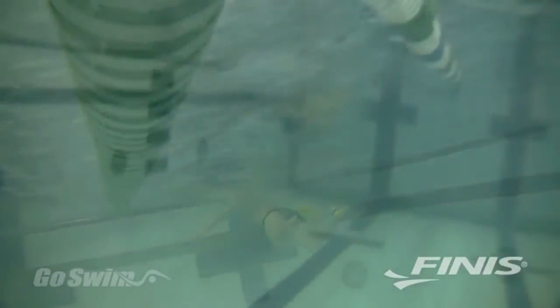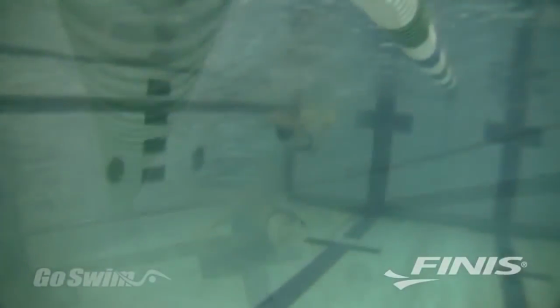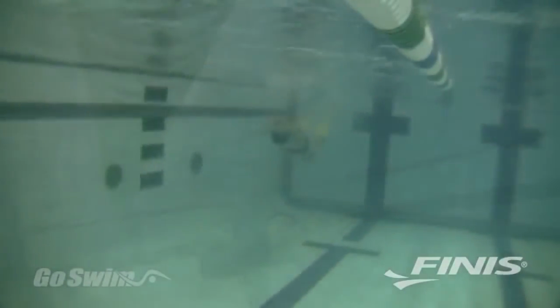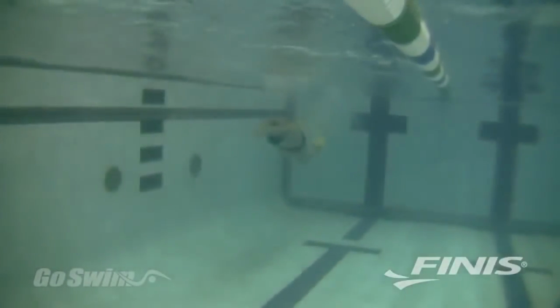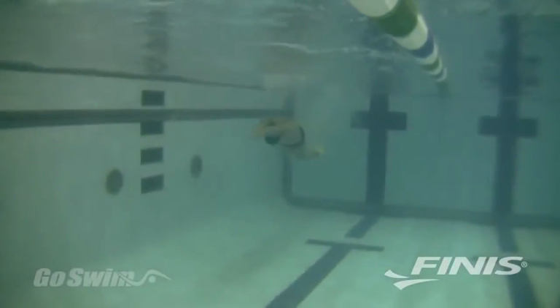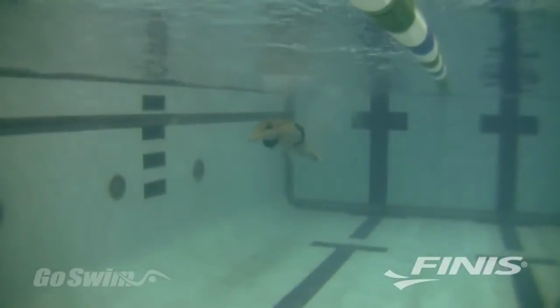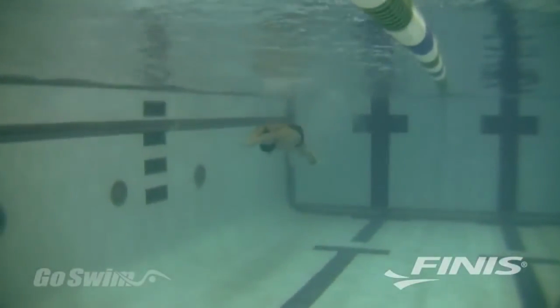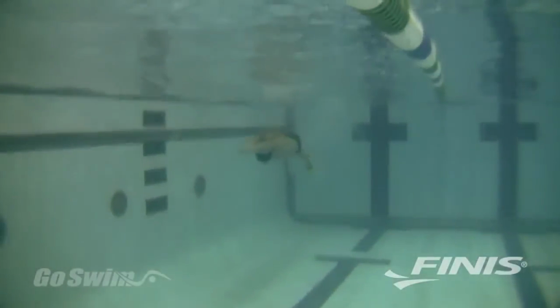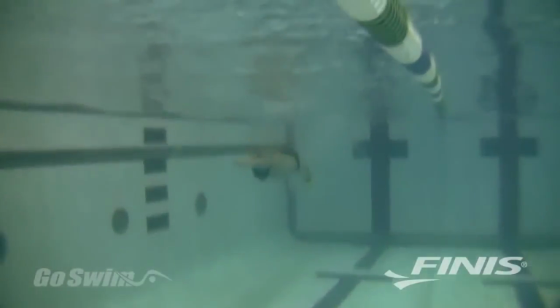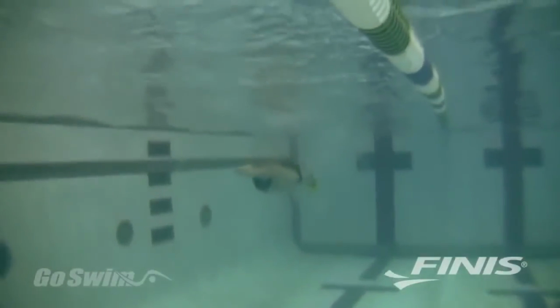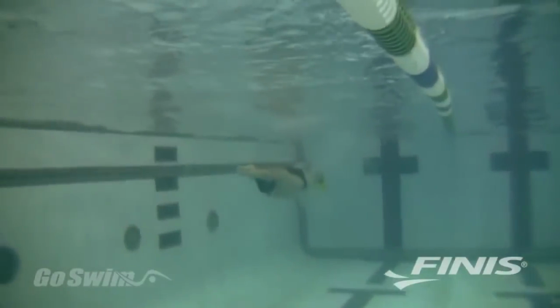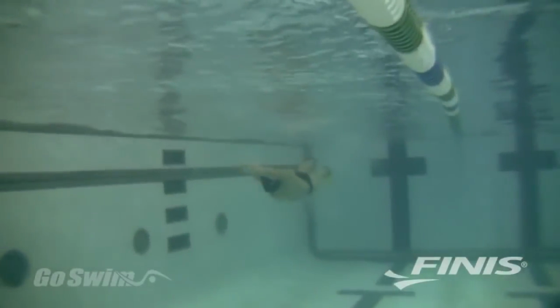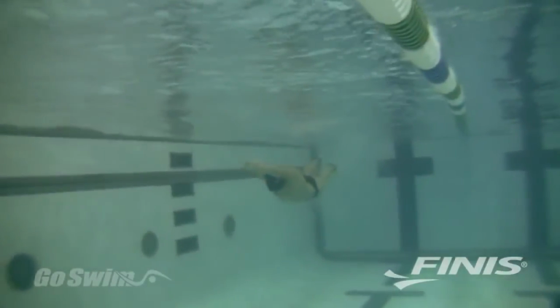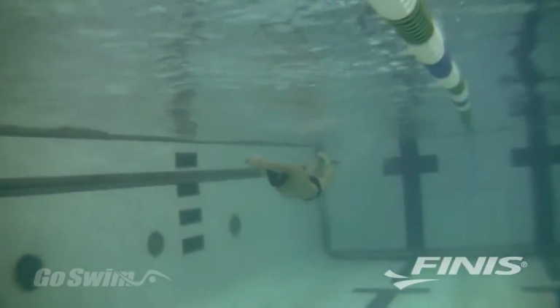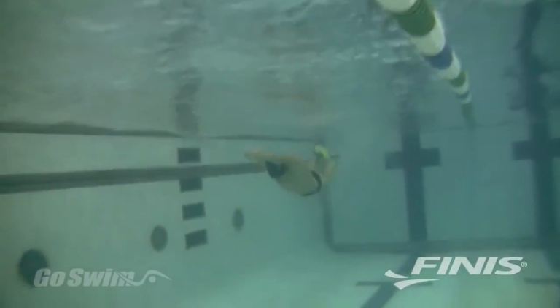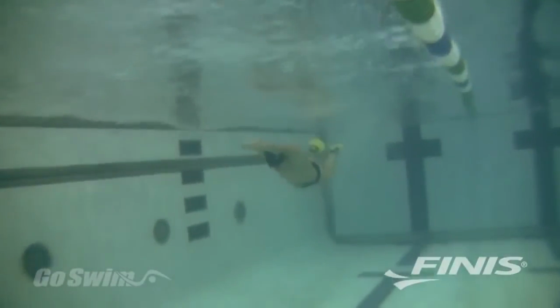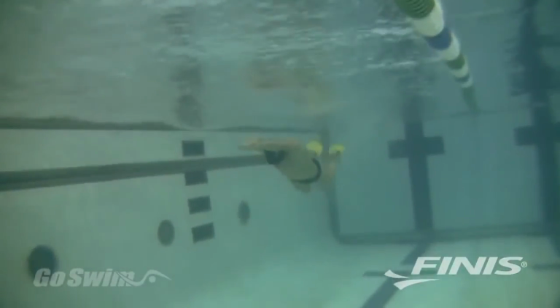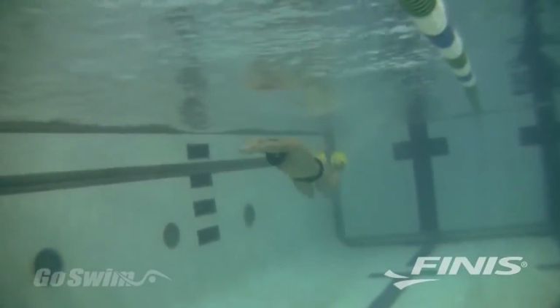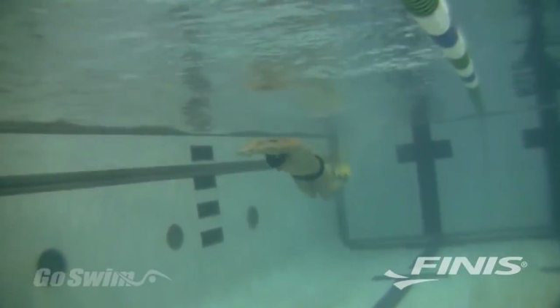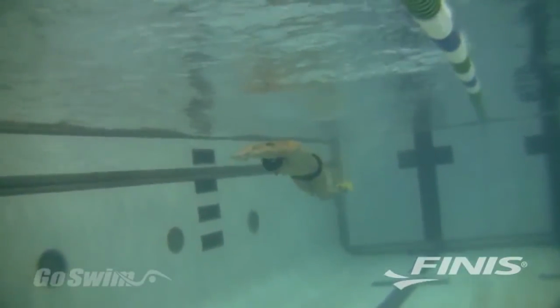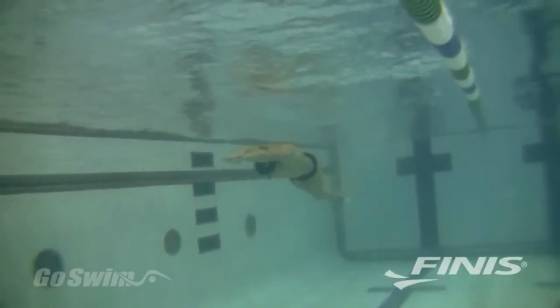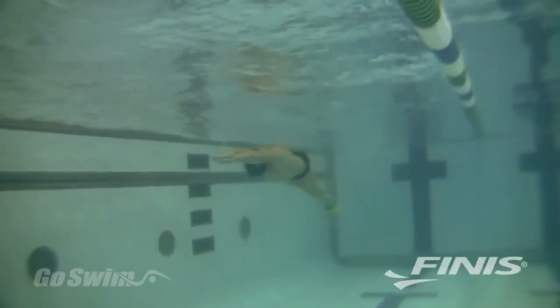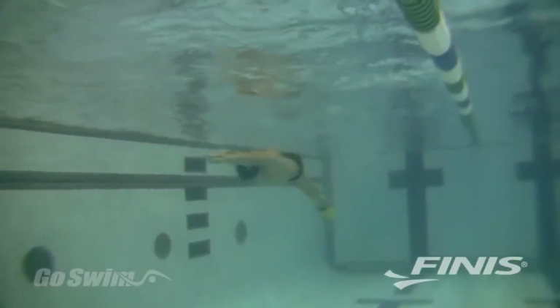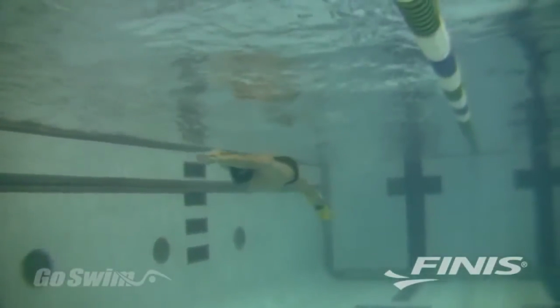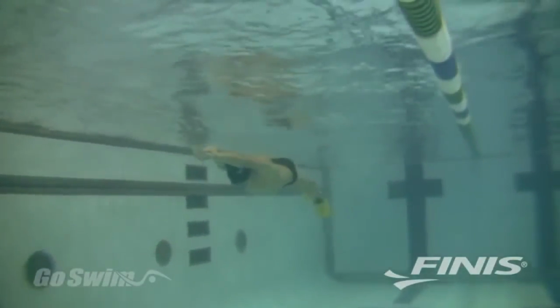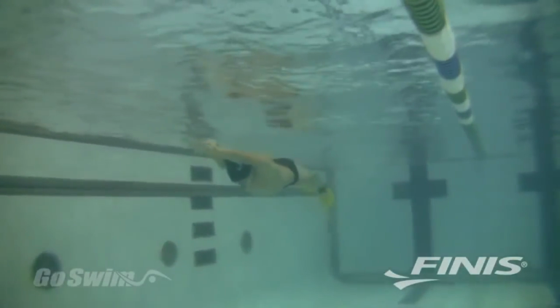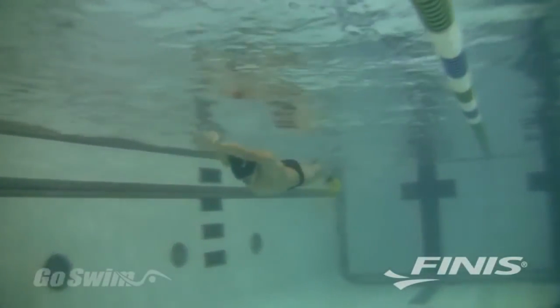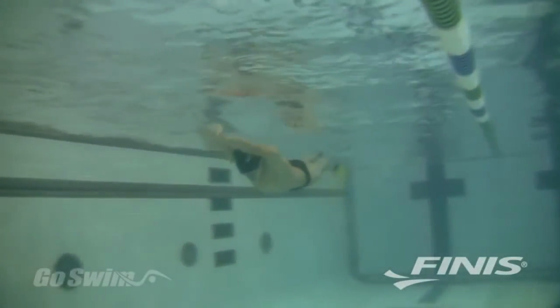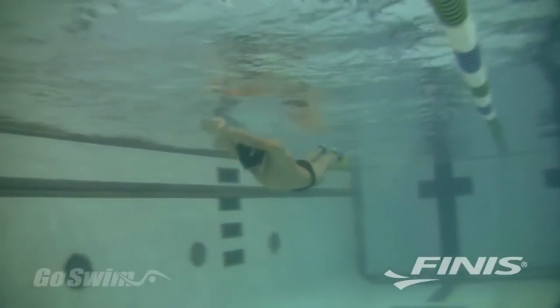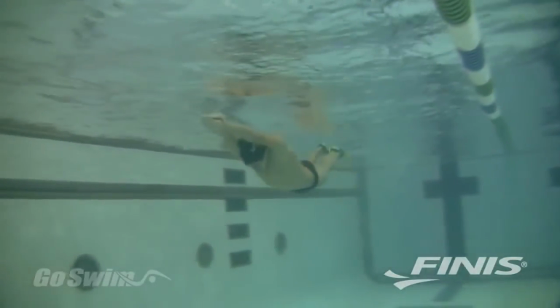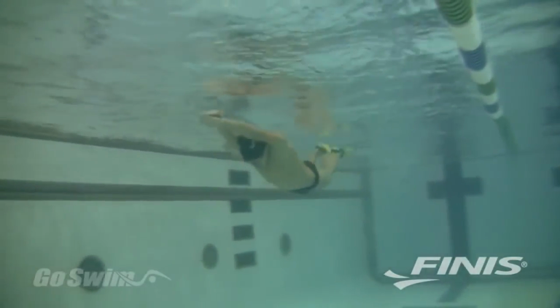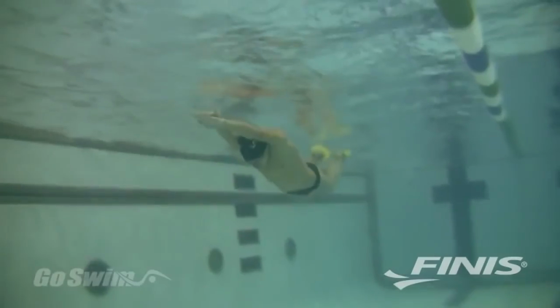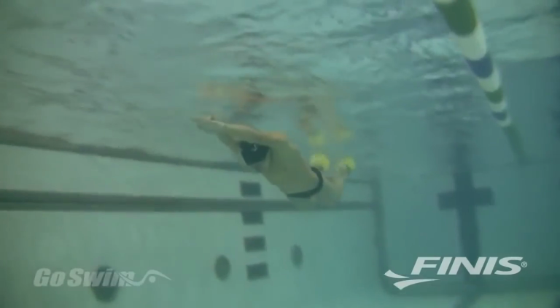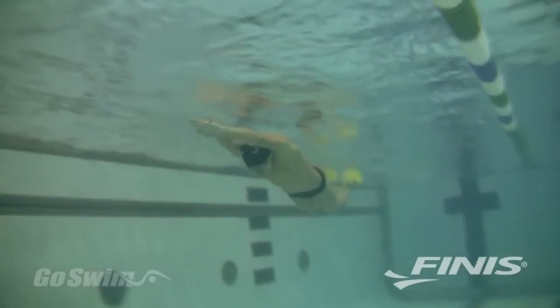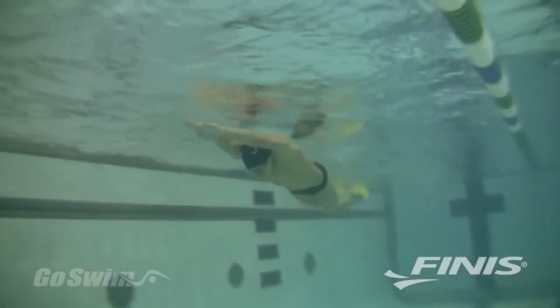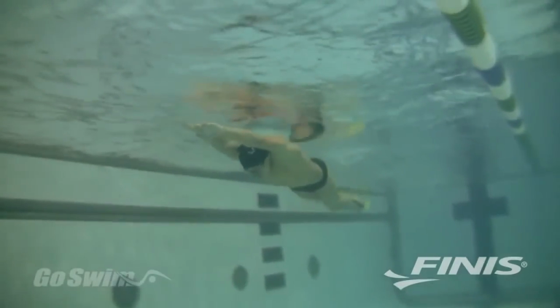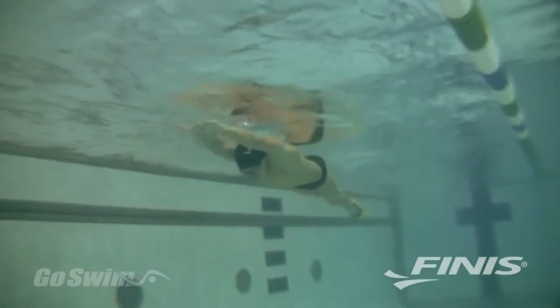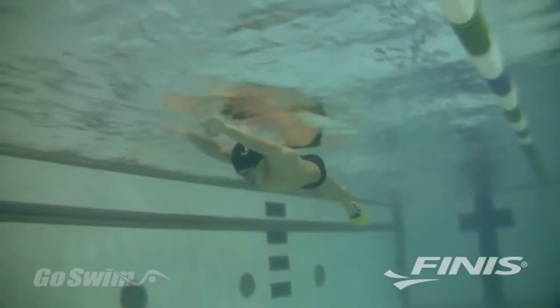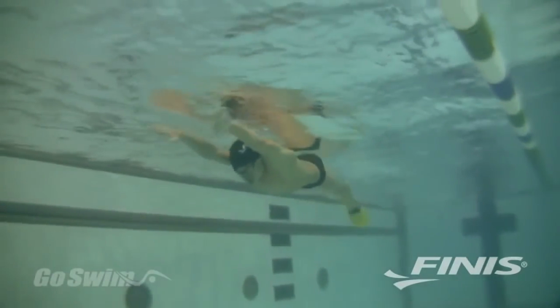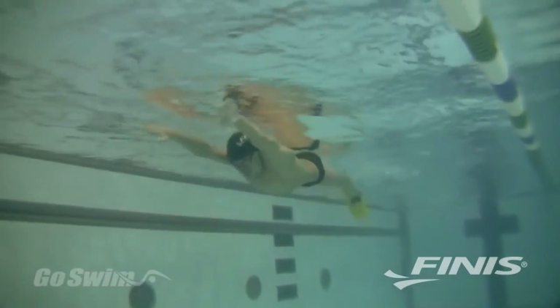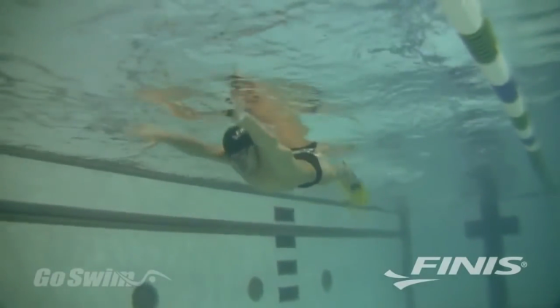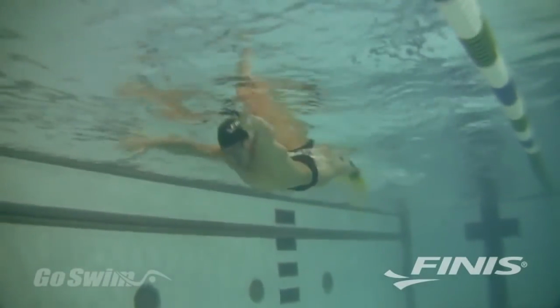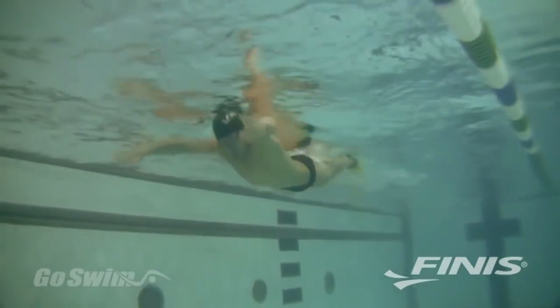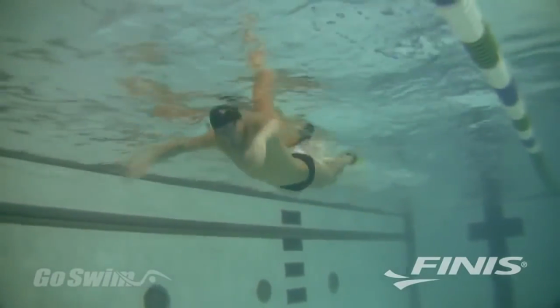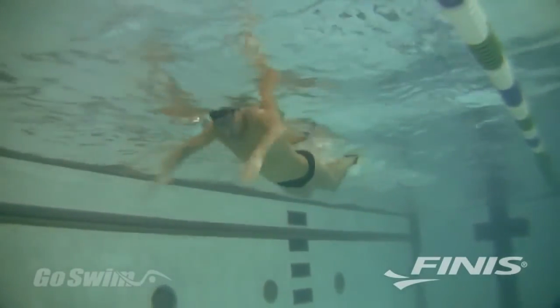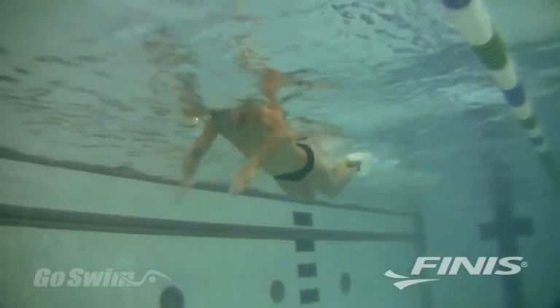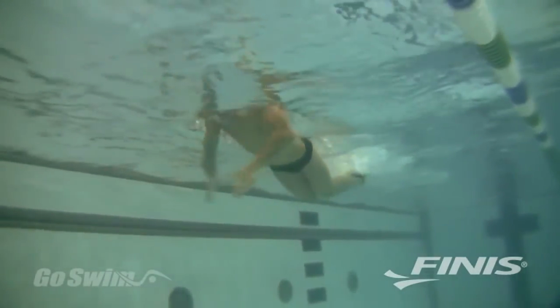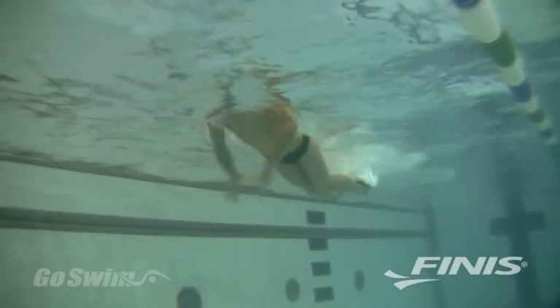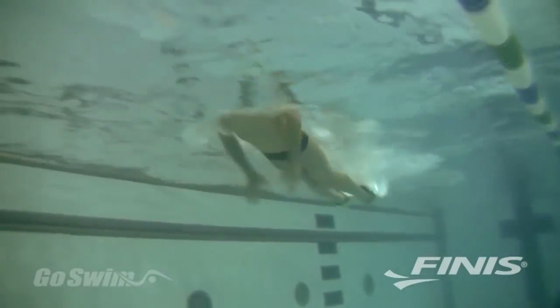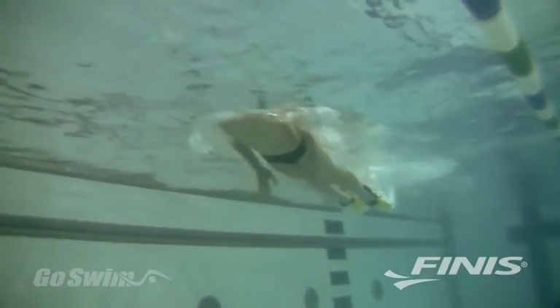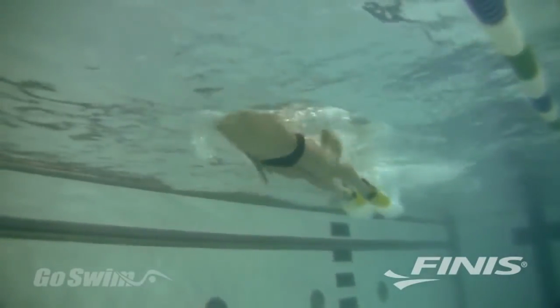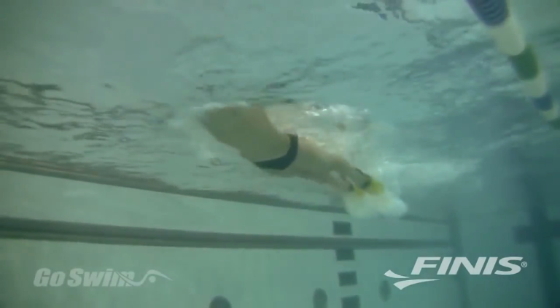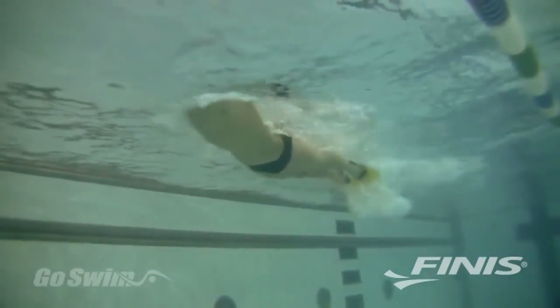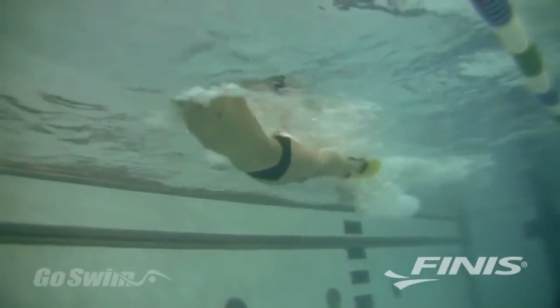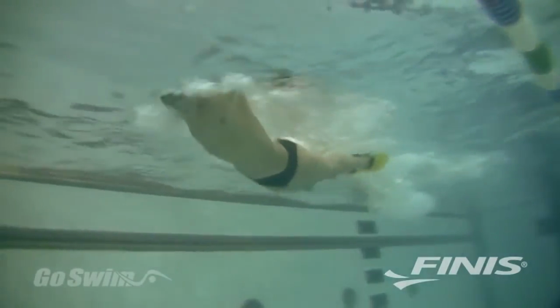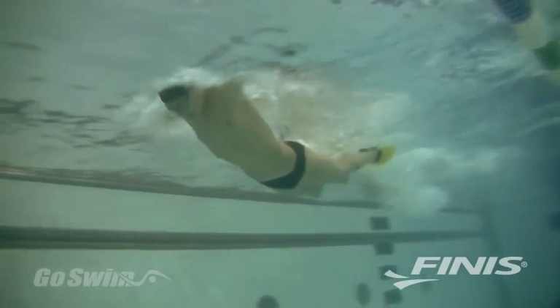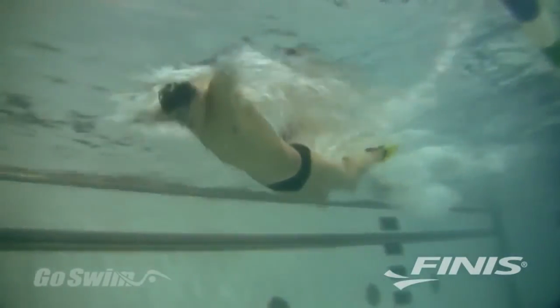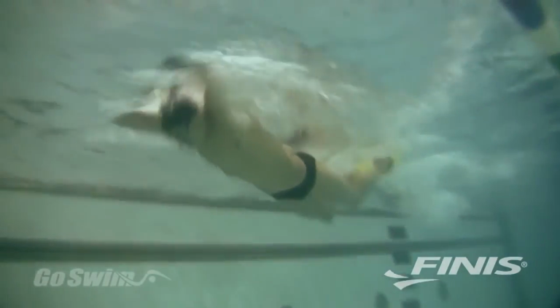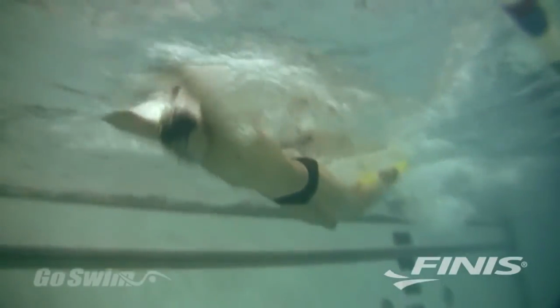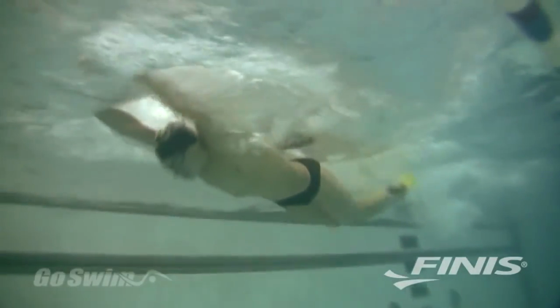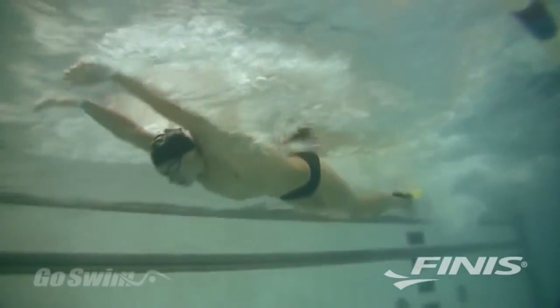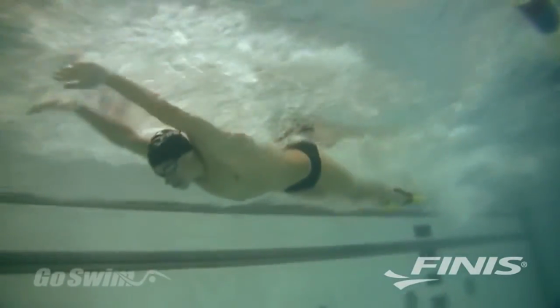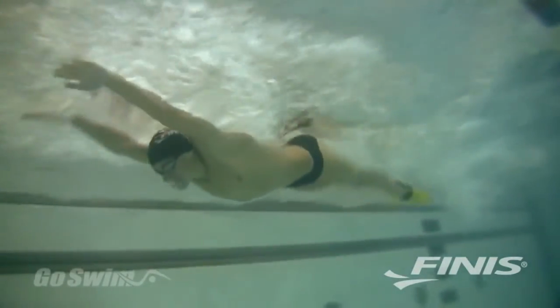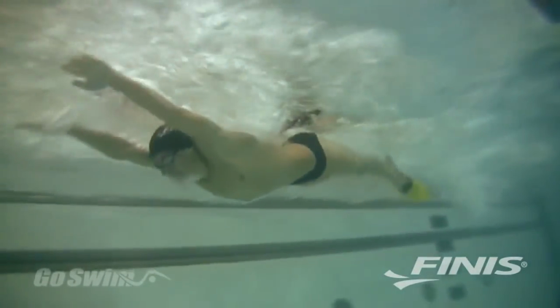PDFs will benefit every swimmer, from beginner to advanced, helping improve speed and technique in all four strokes.